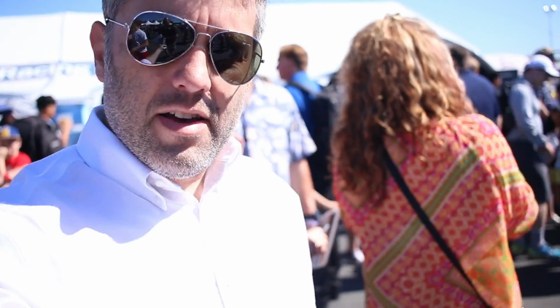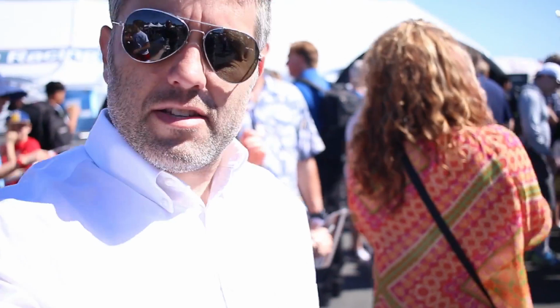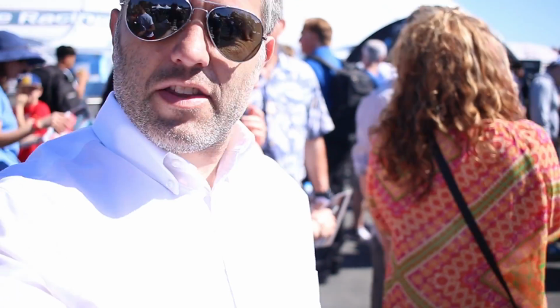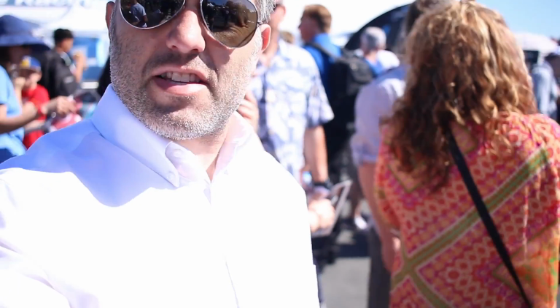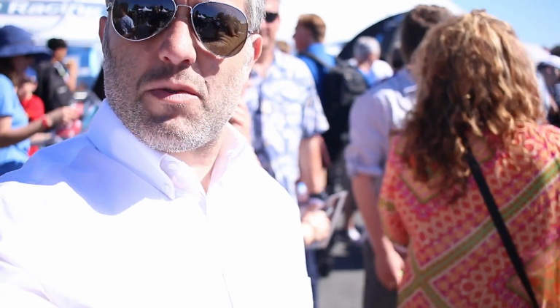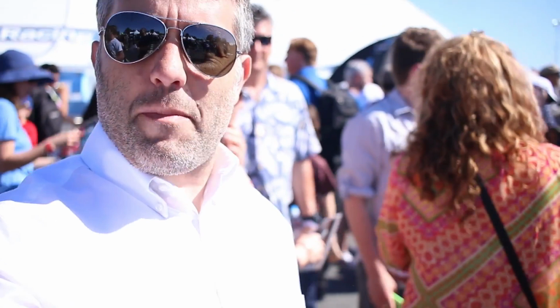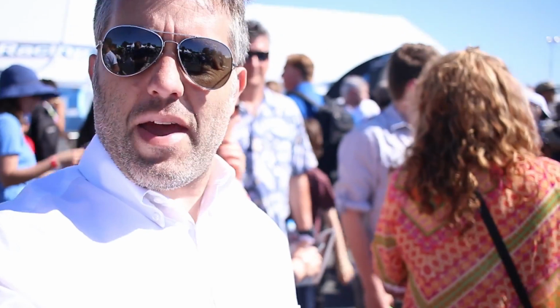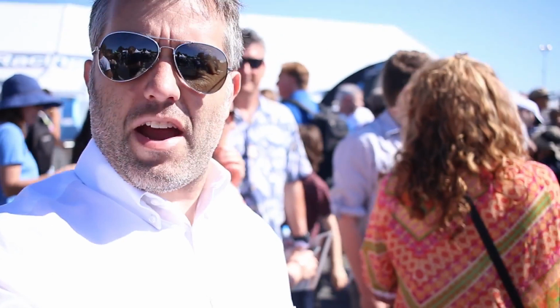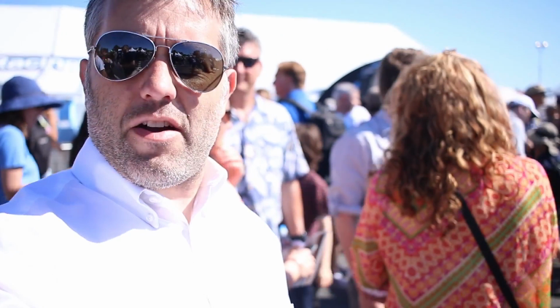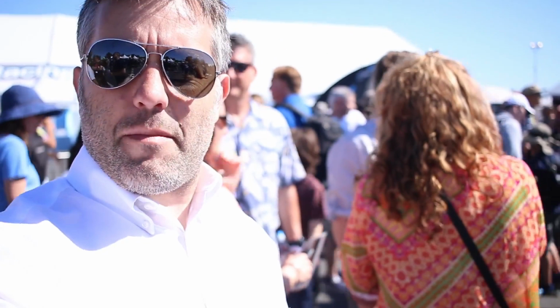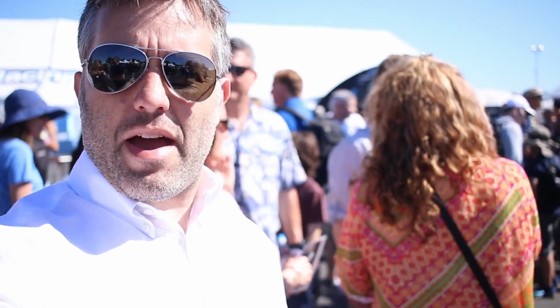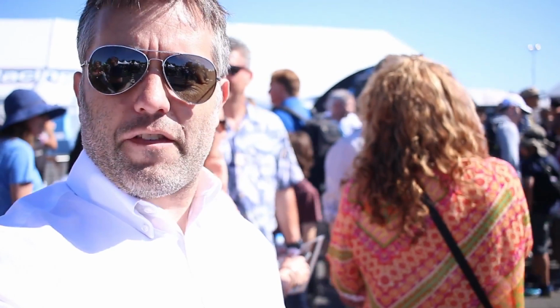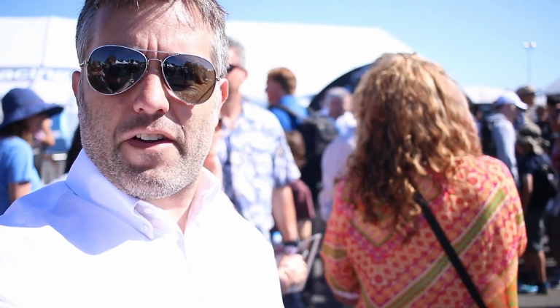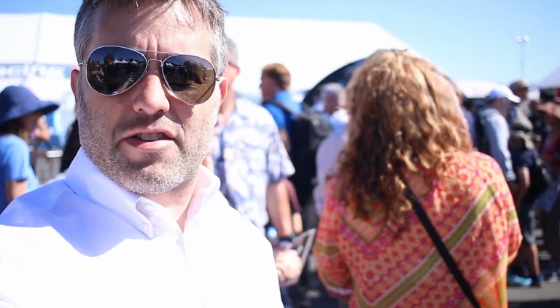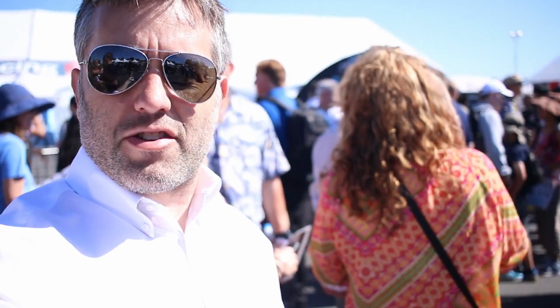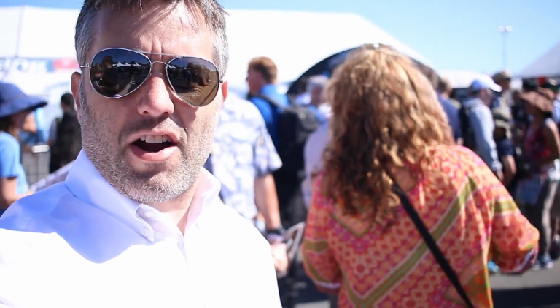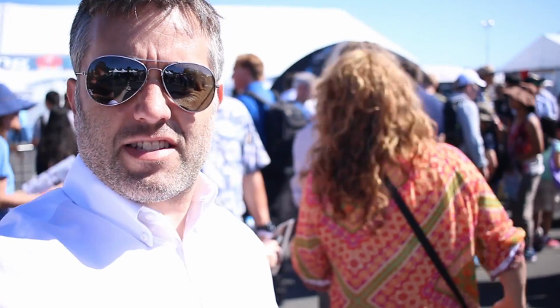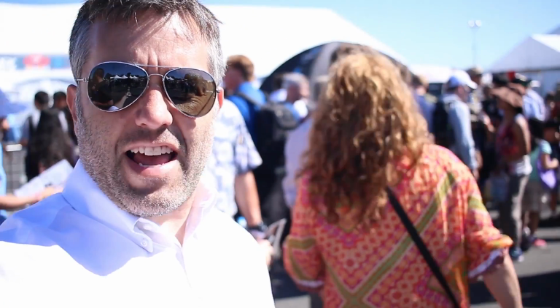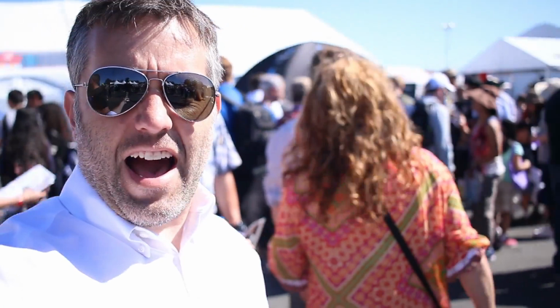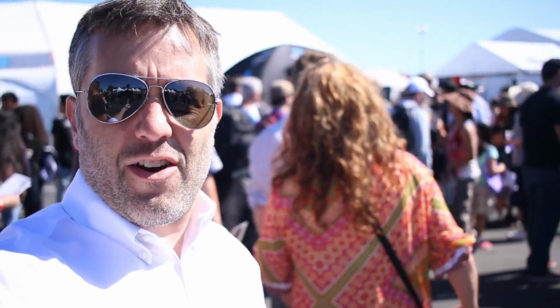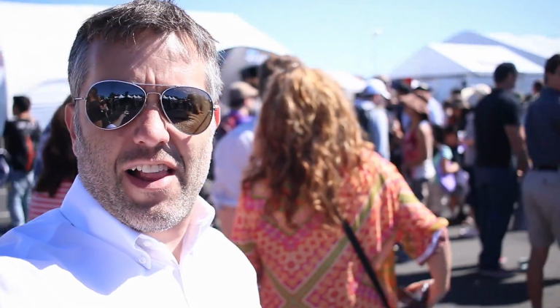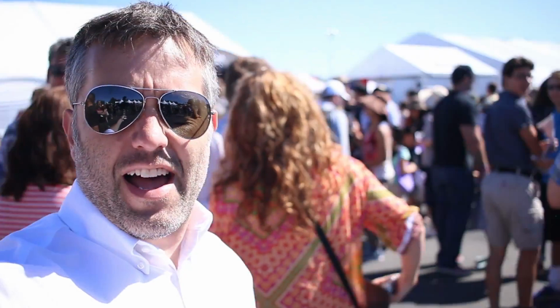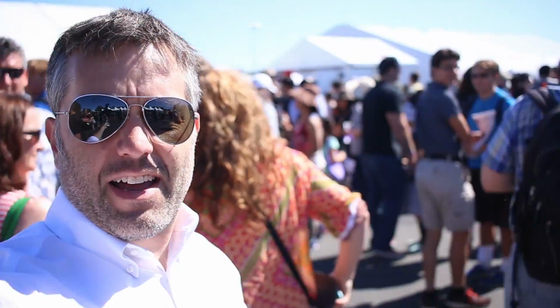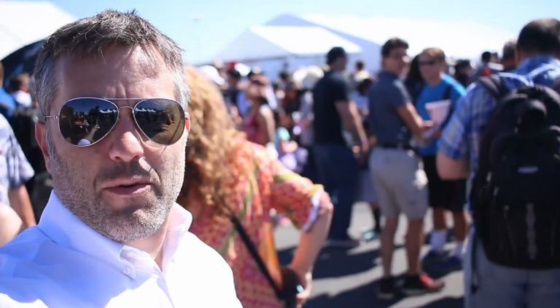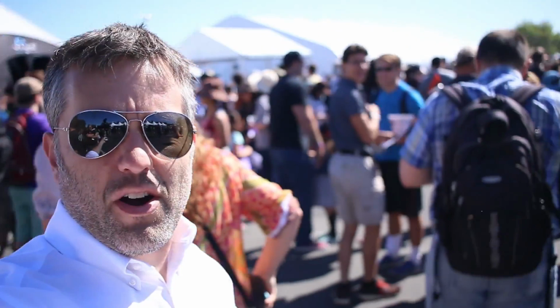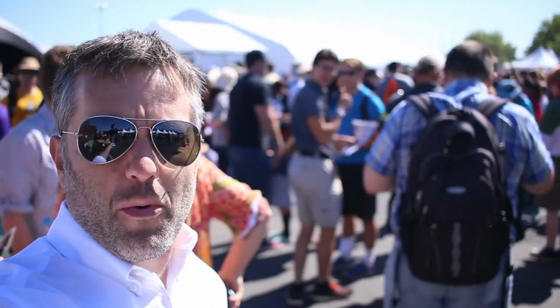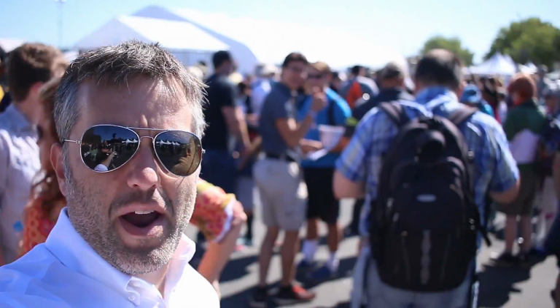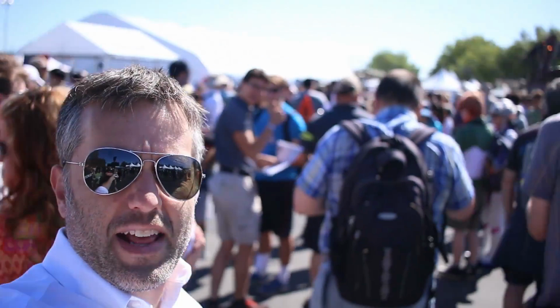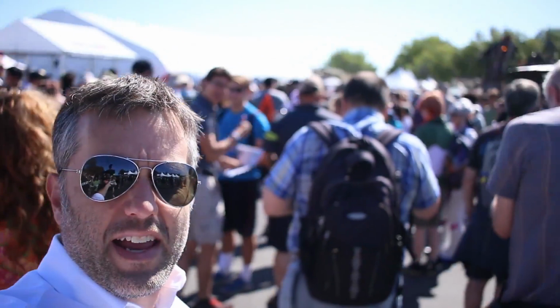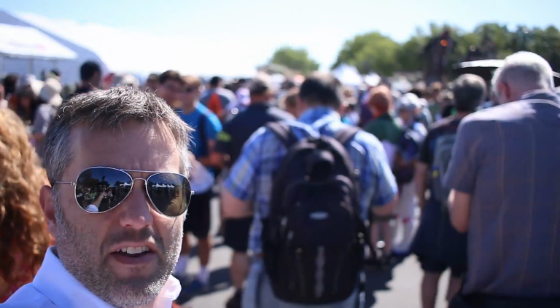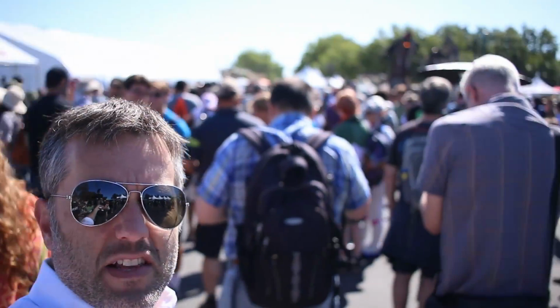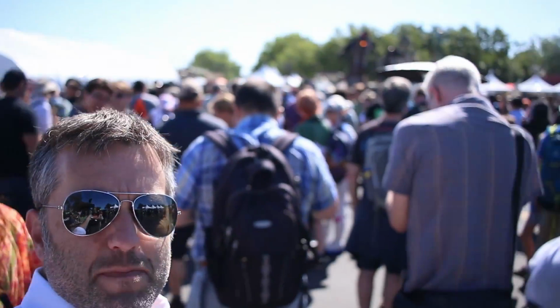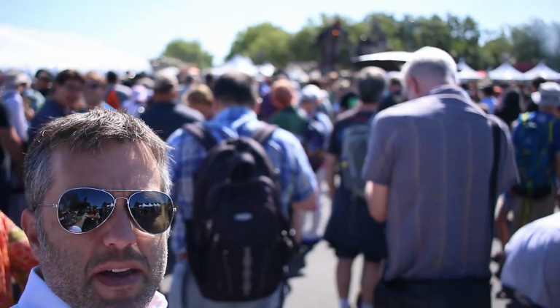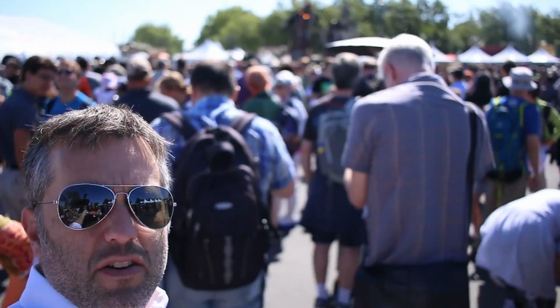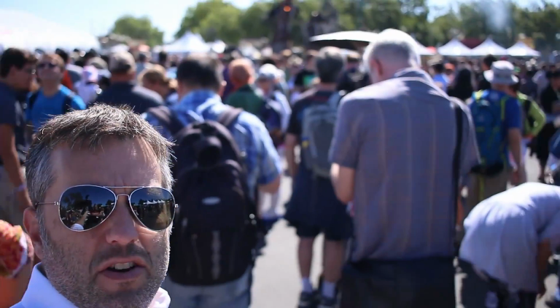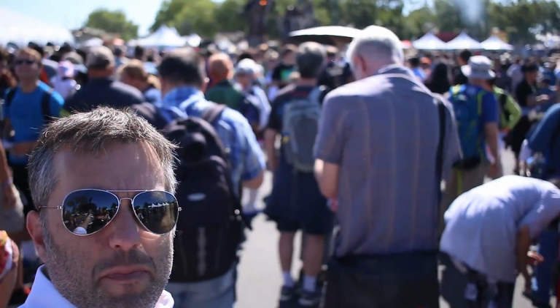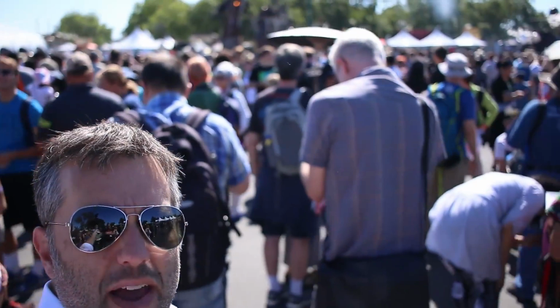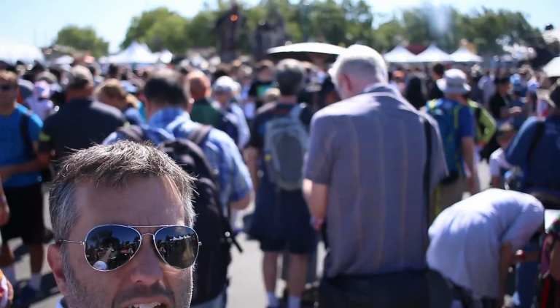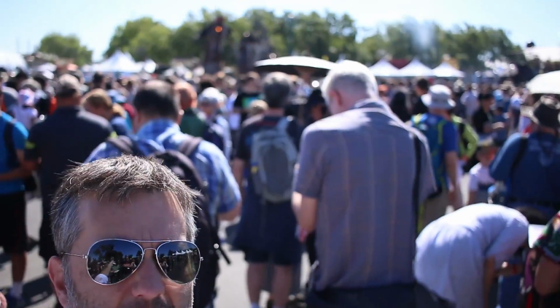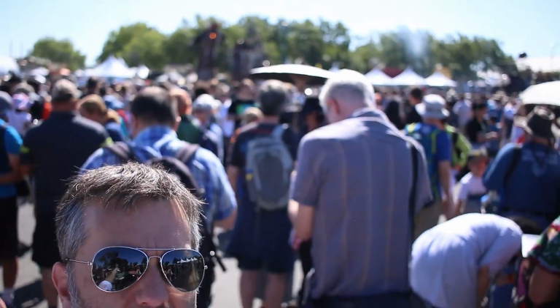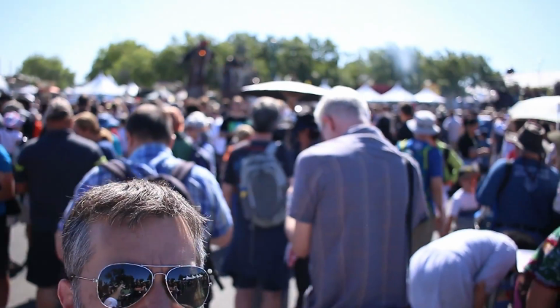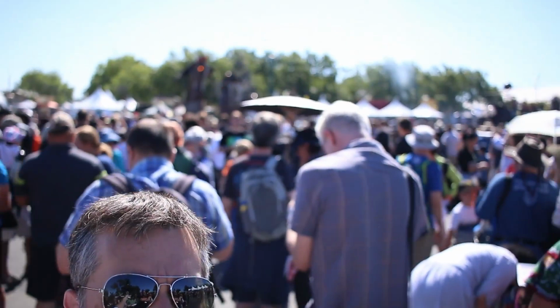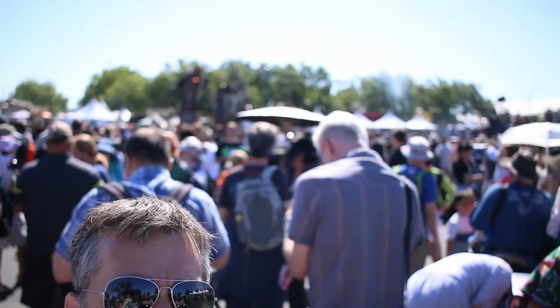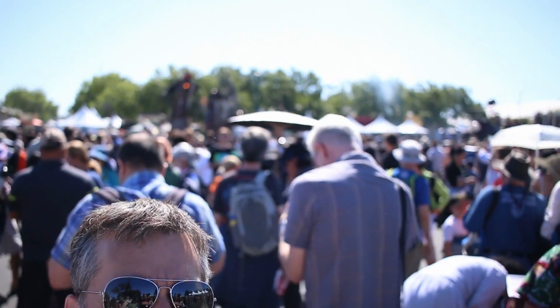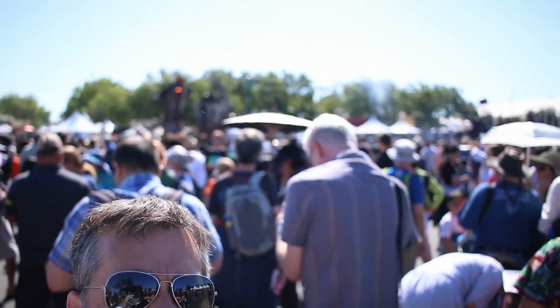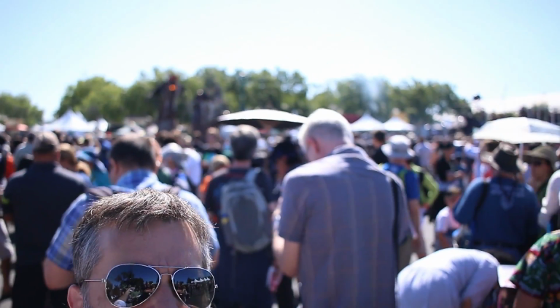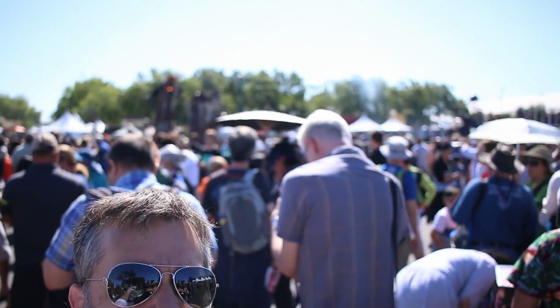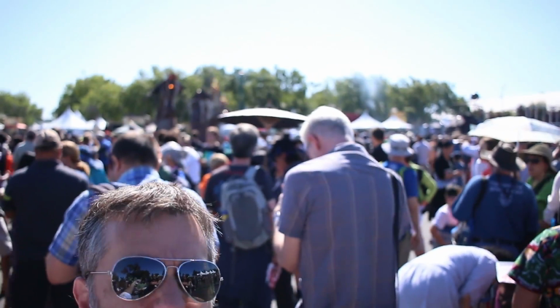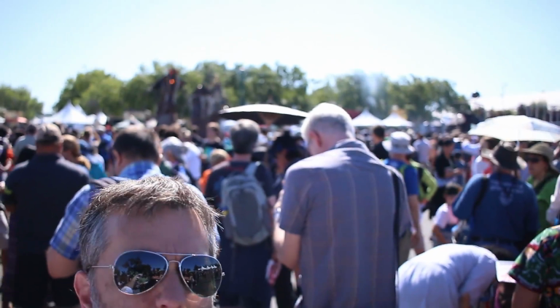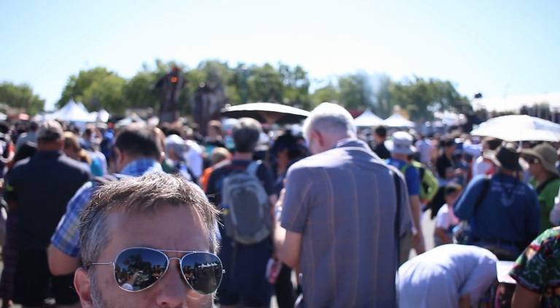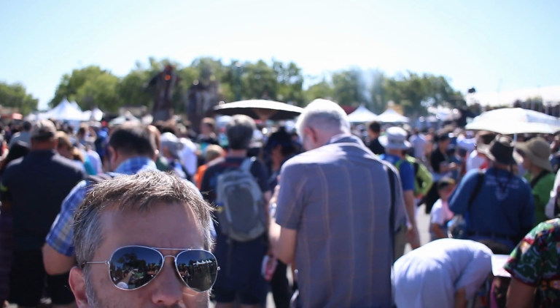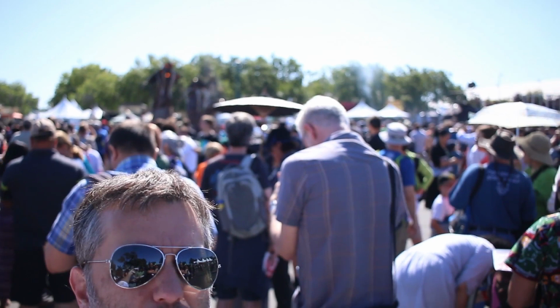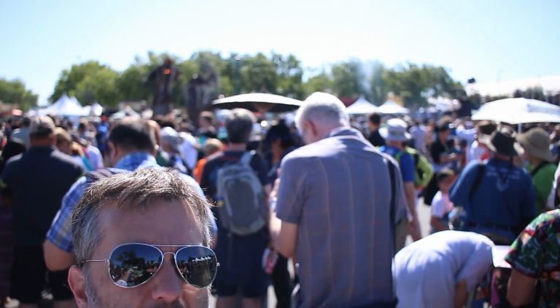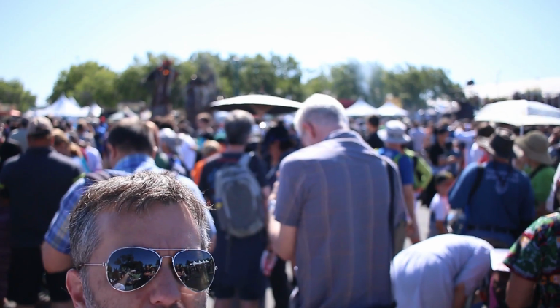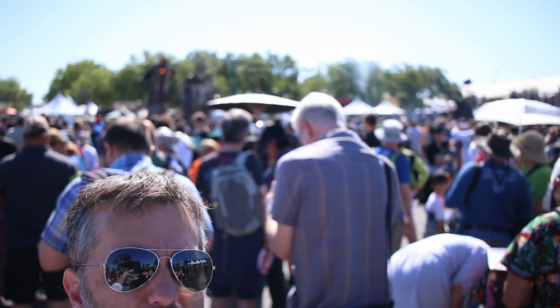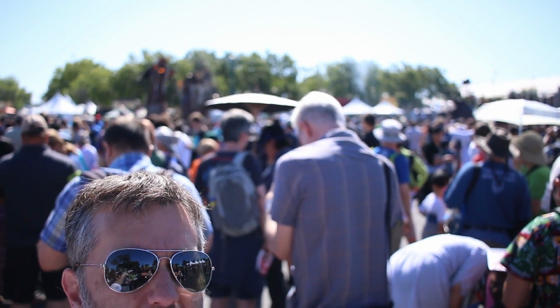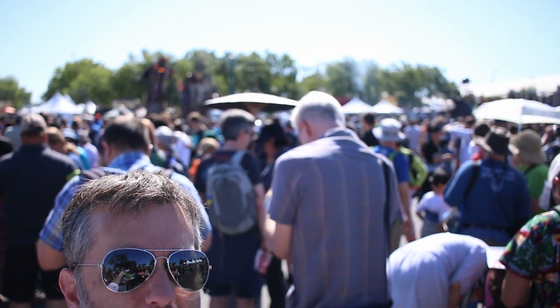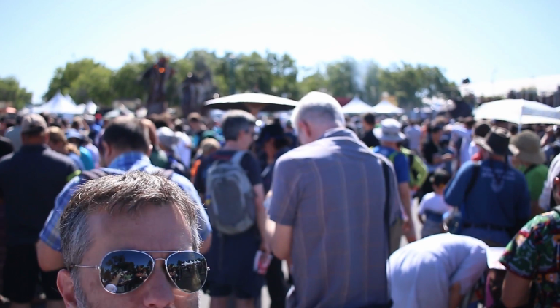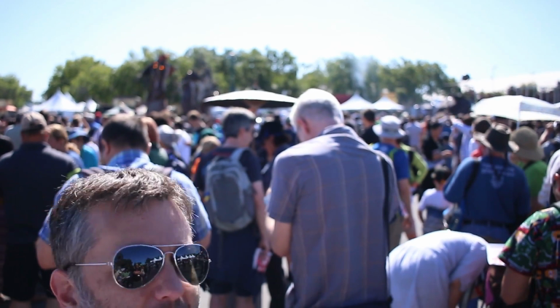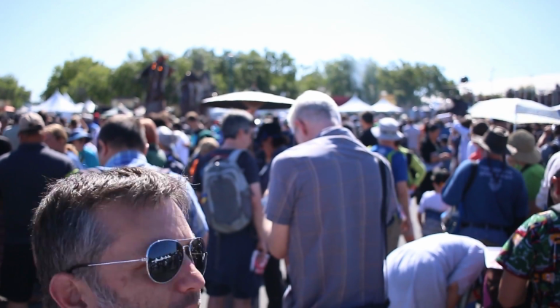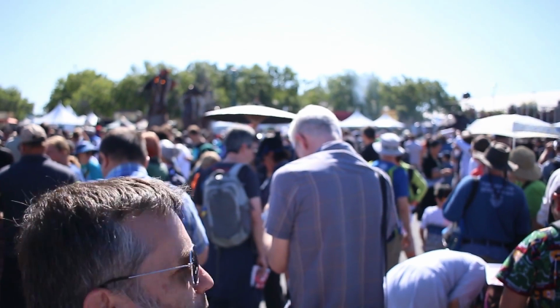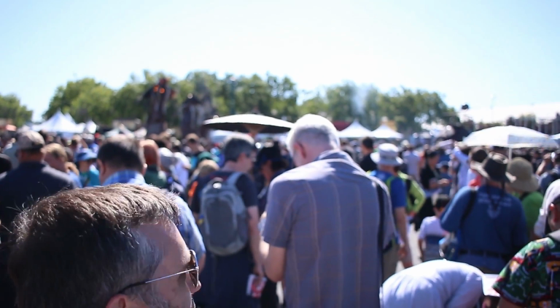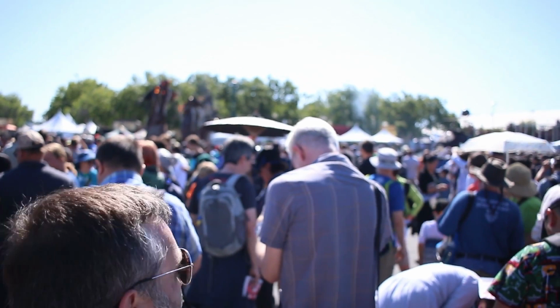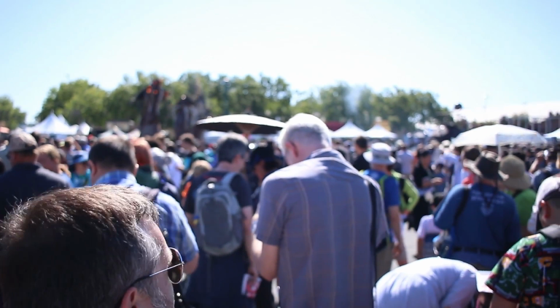So this is what Bay Area Maker Faire starts out like. We're all waiting here in this big group and there's a big fire thing happening in the back.